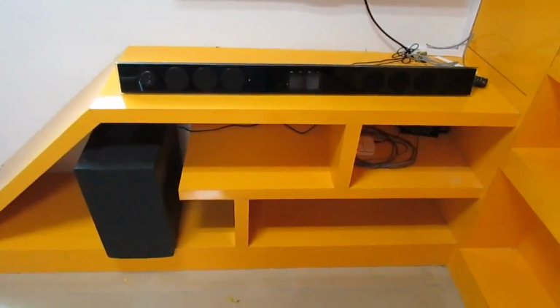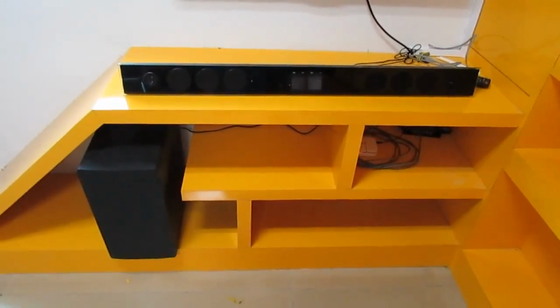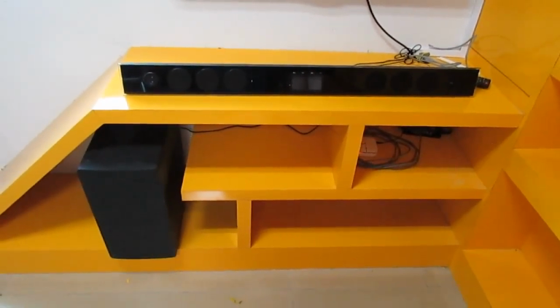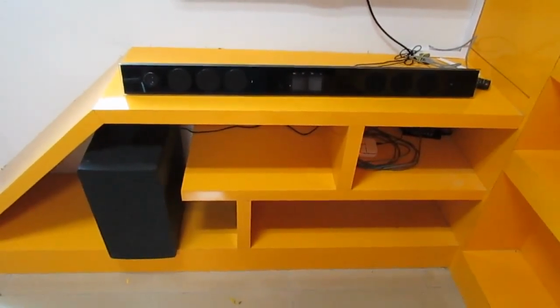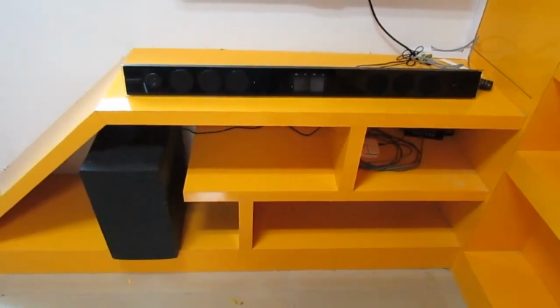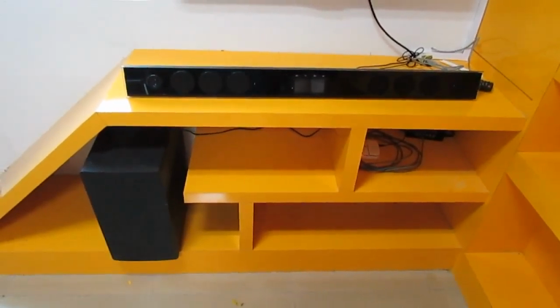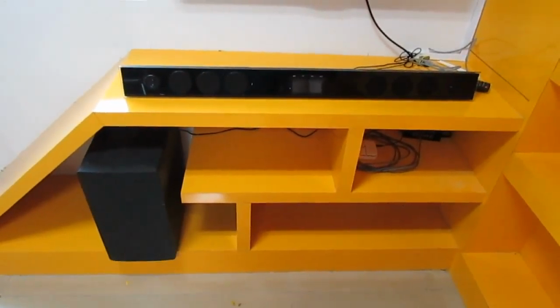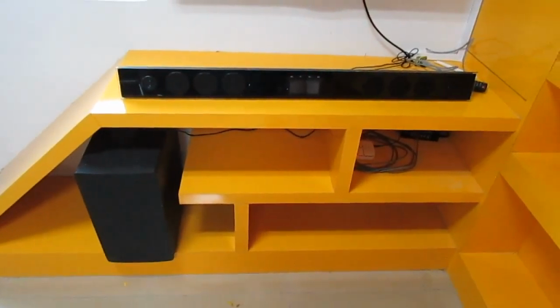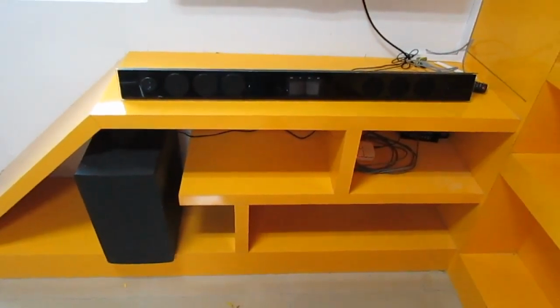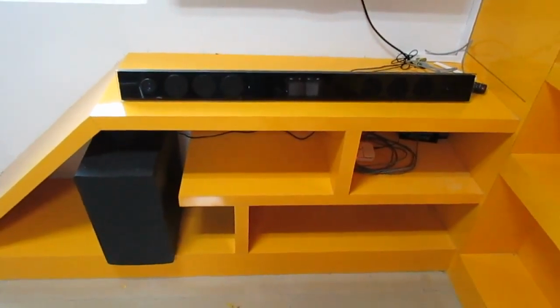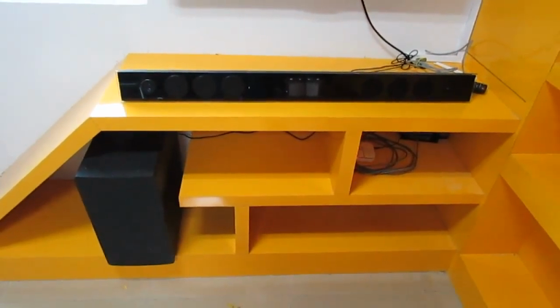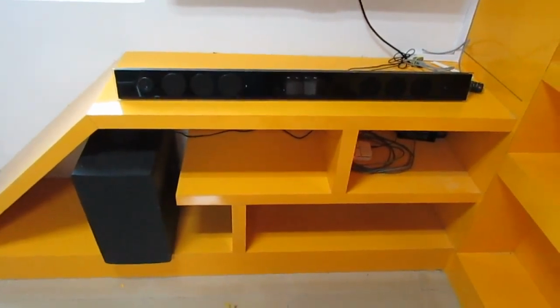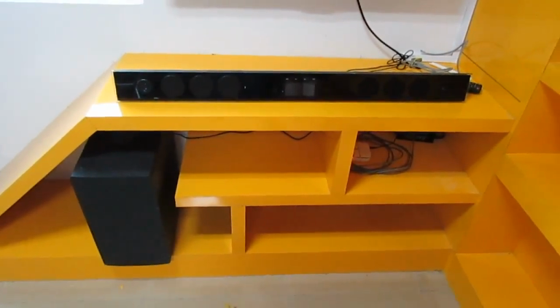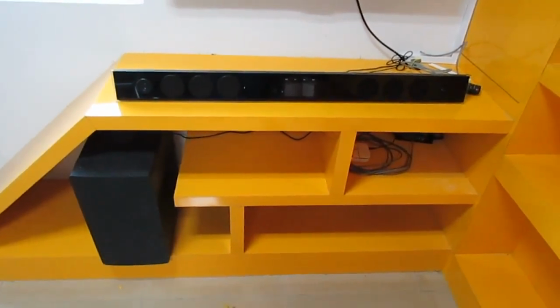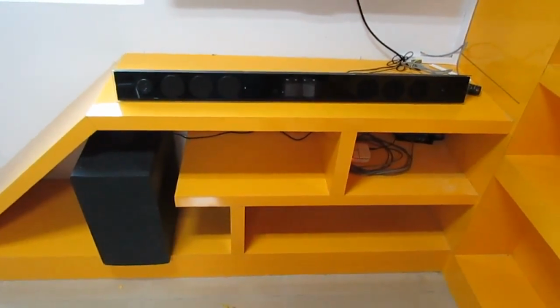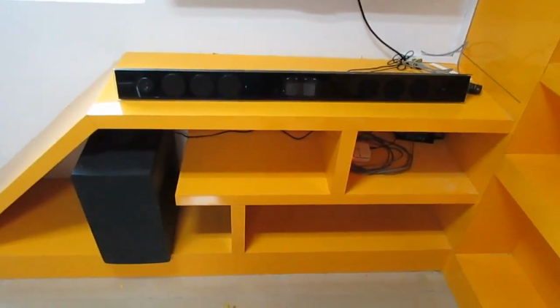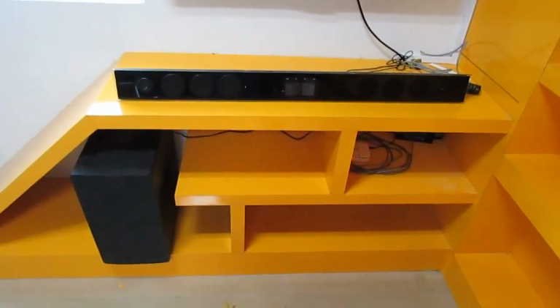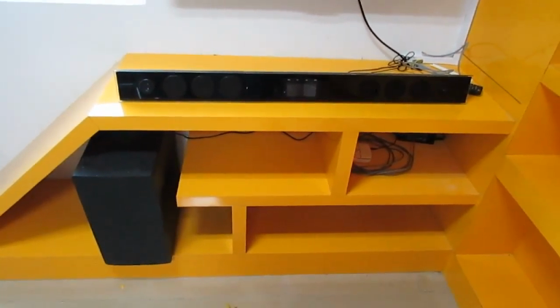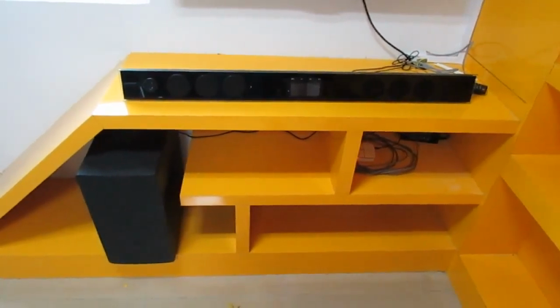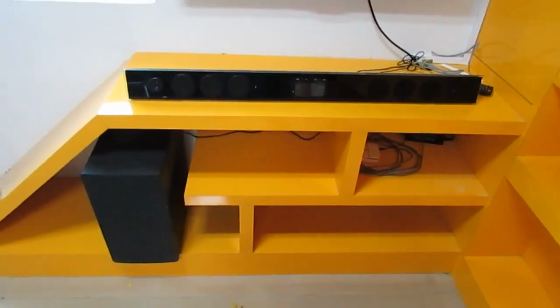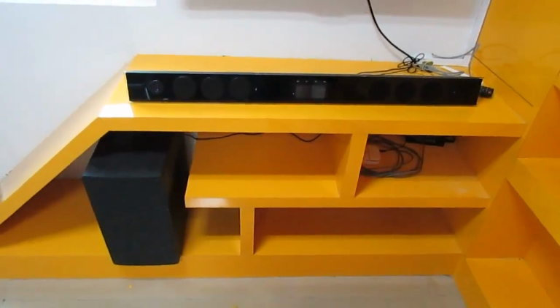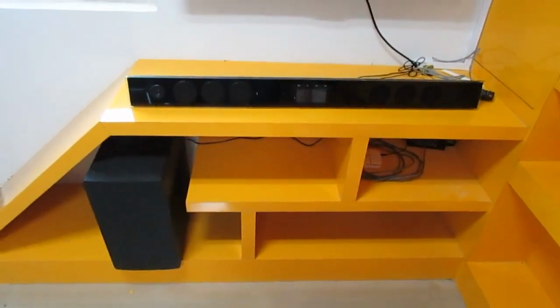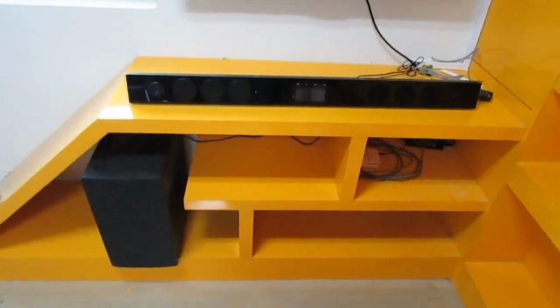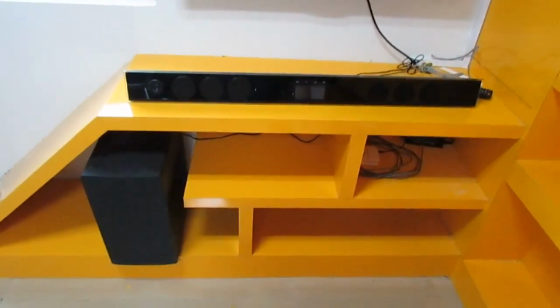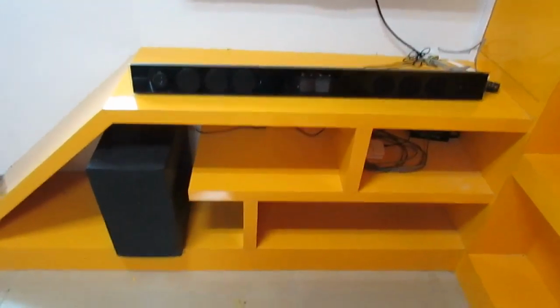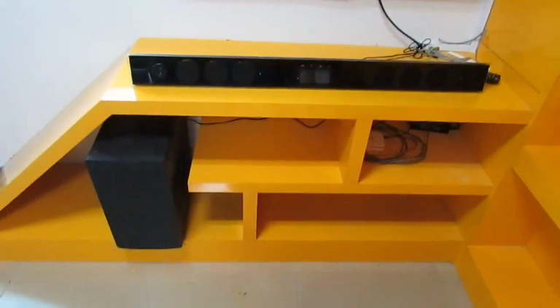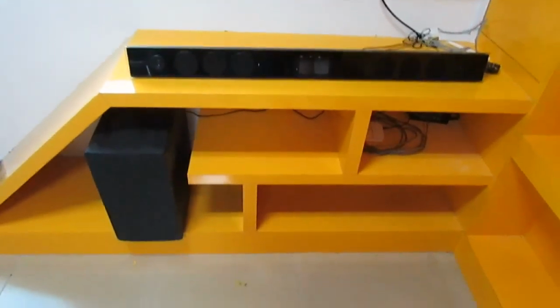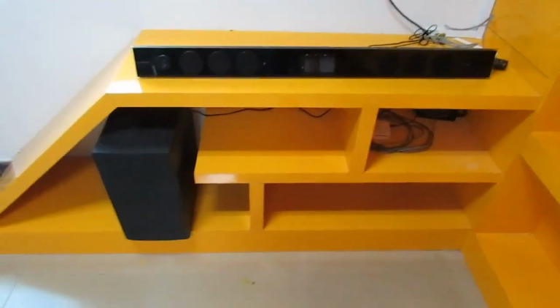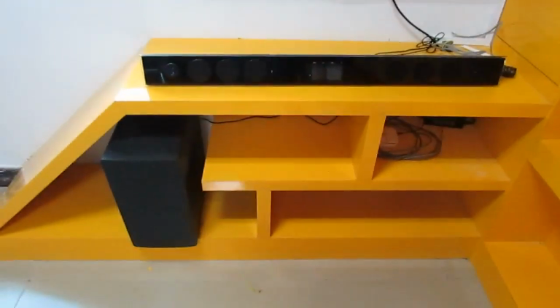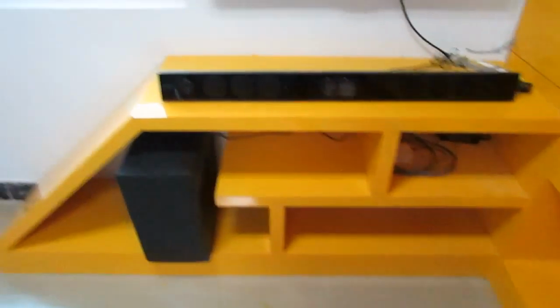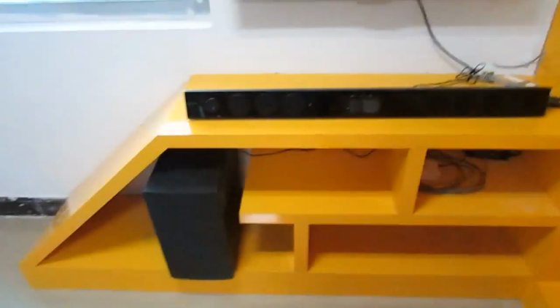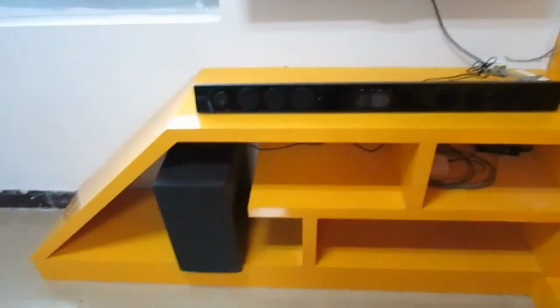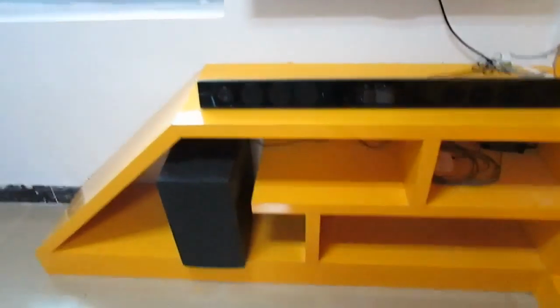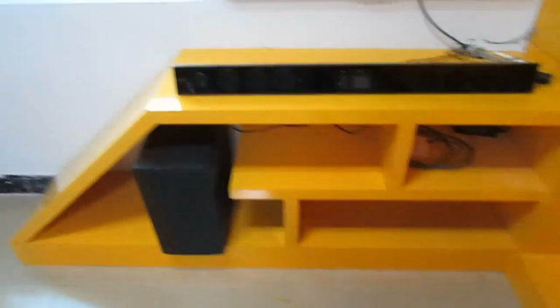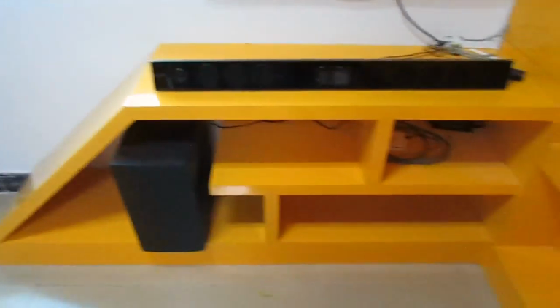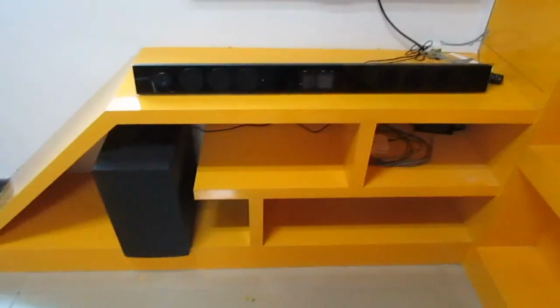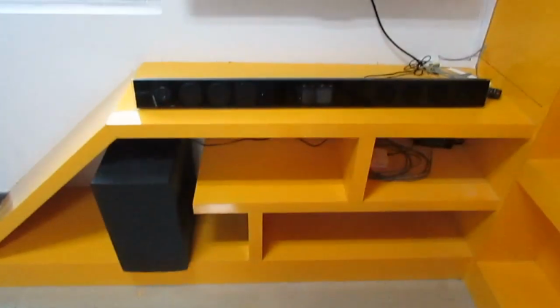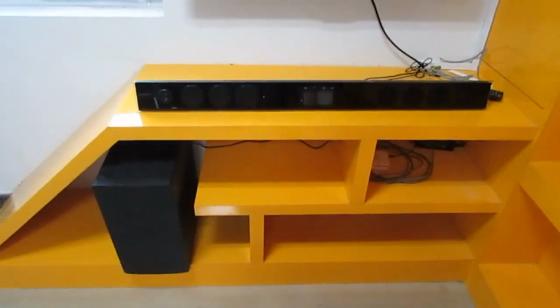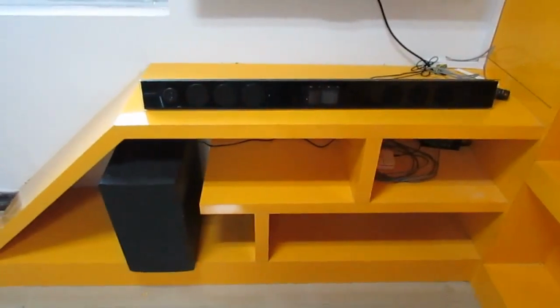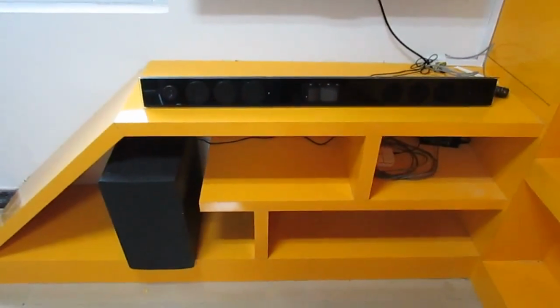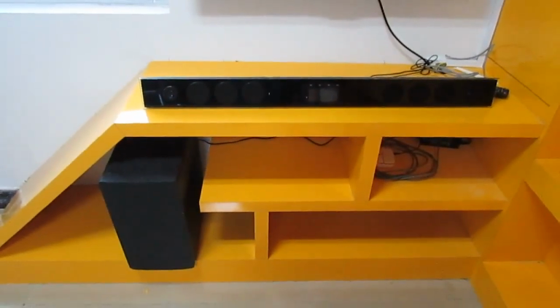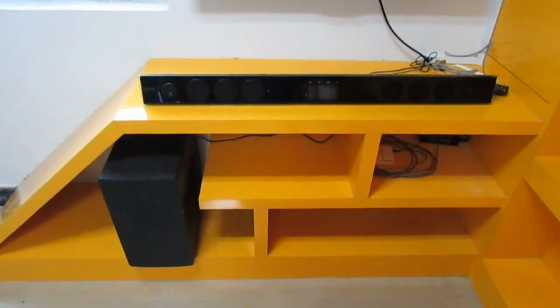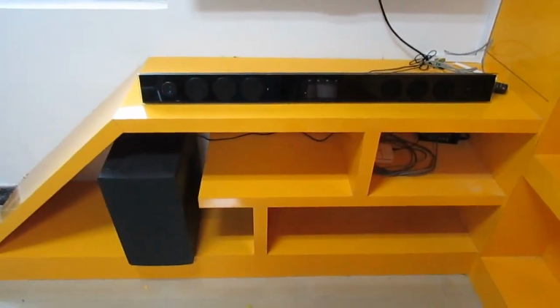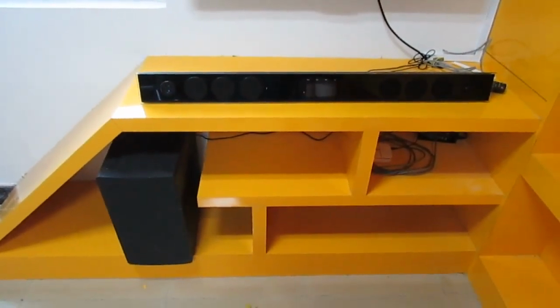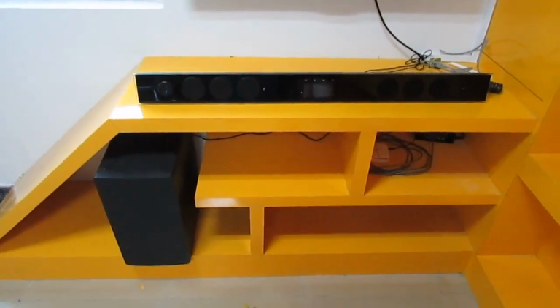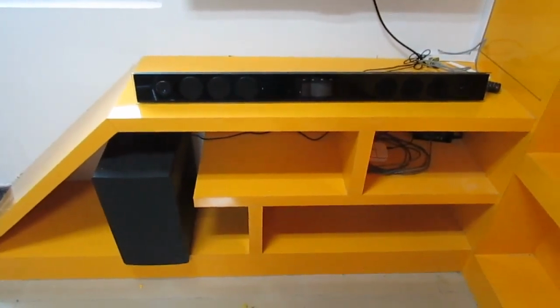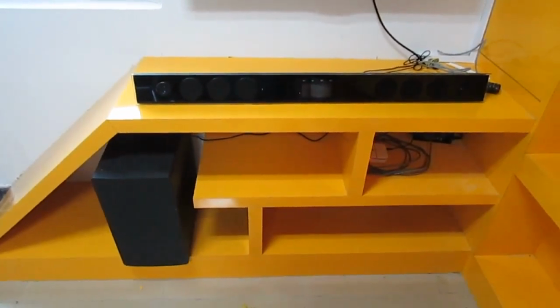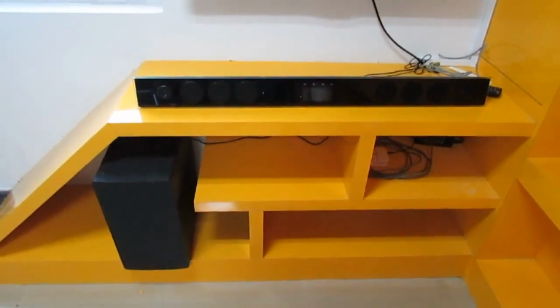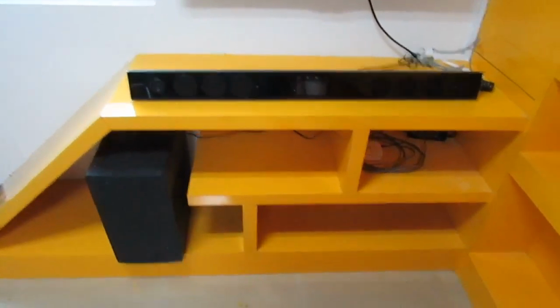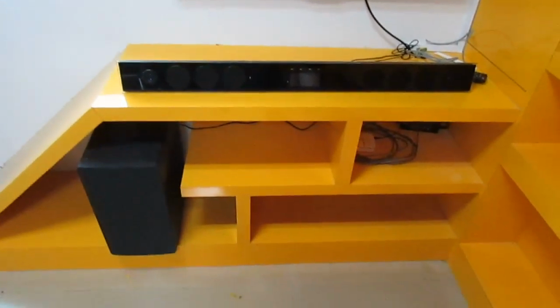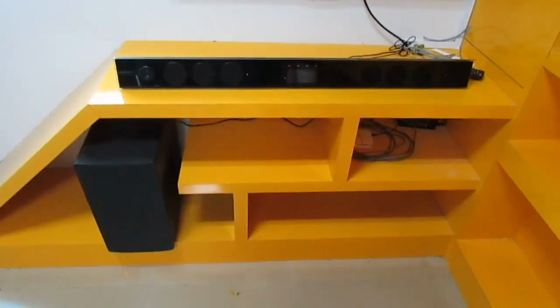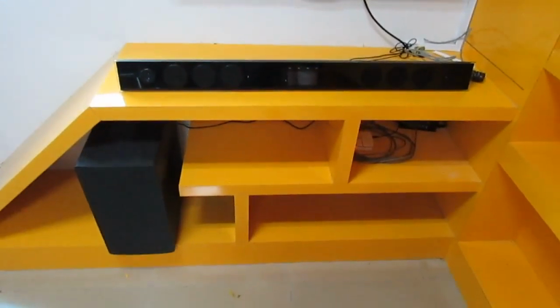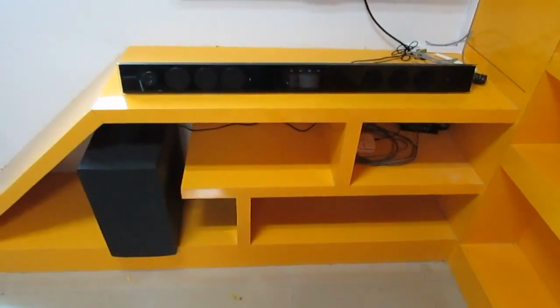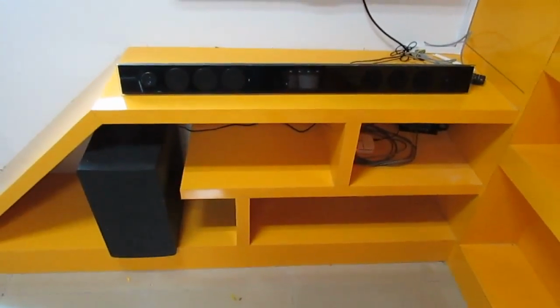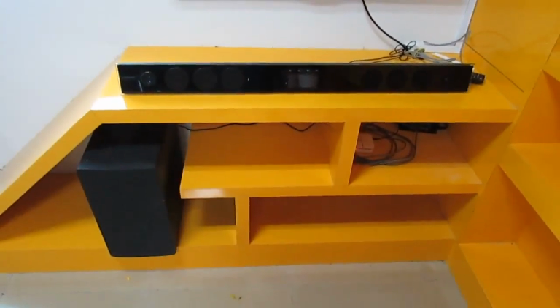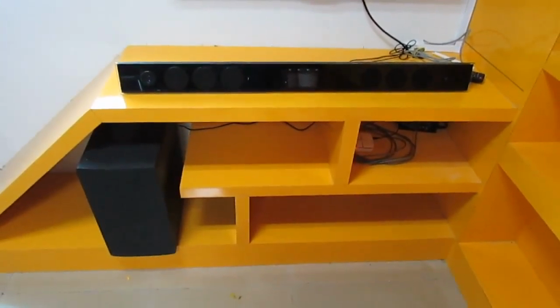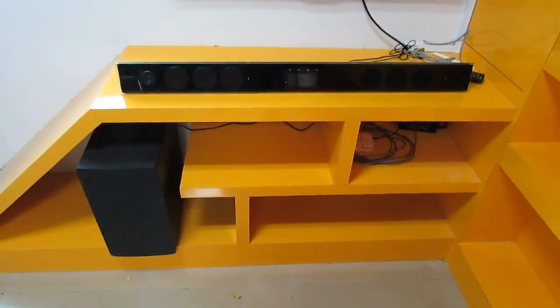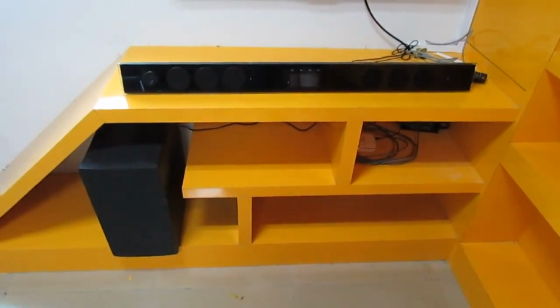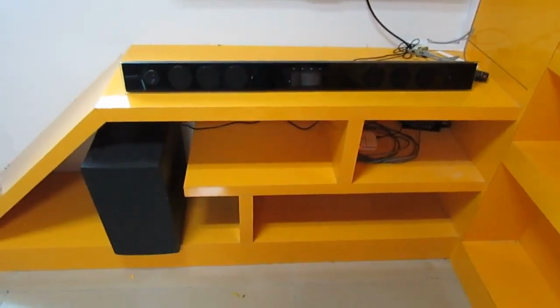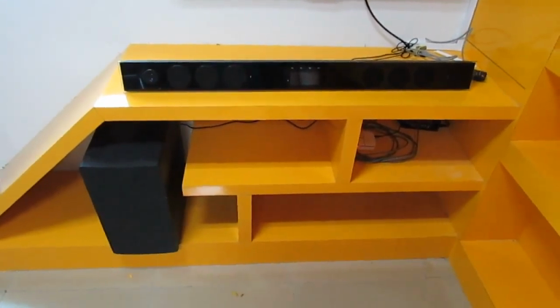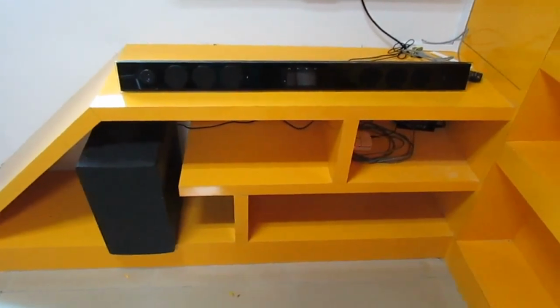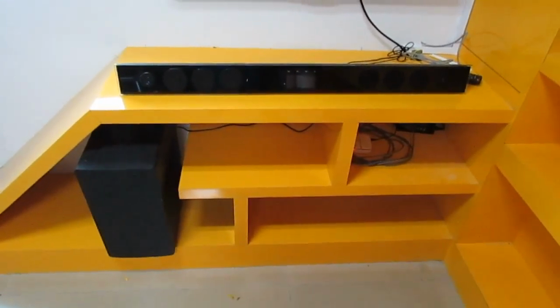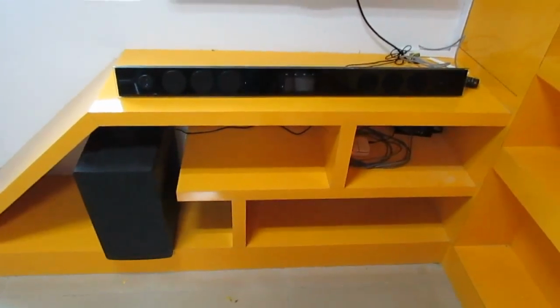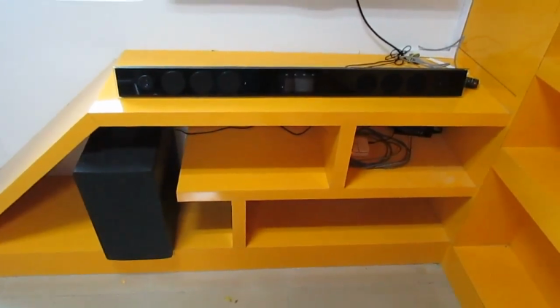Hello, let me show you how to use the Wi-Fi speaker. Here is the Wi-Fi speaker.